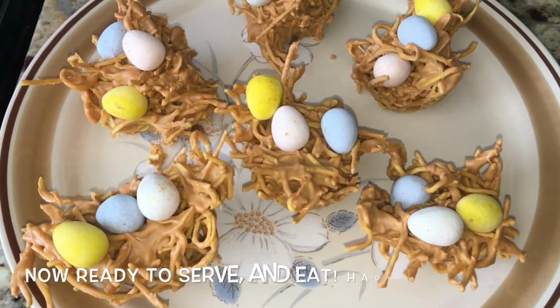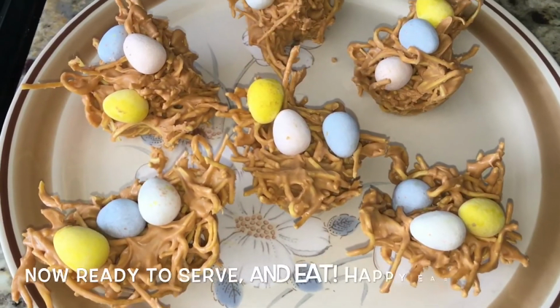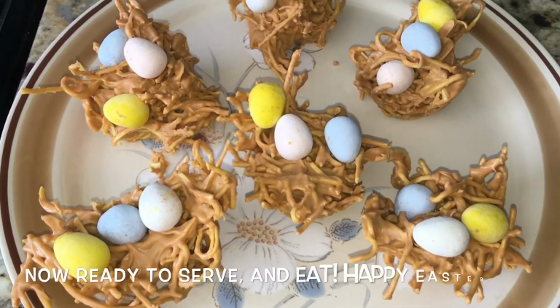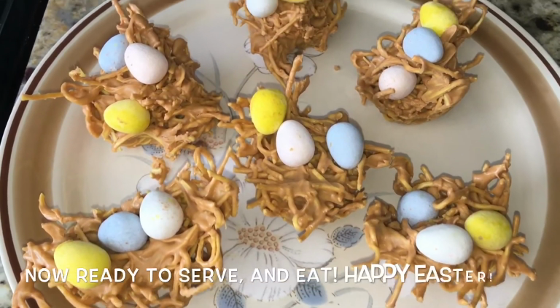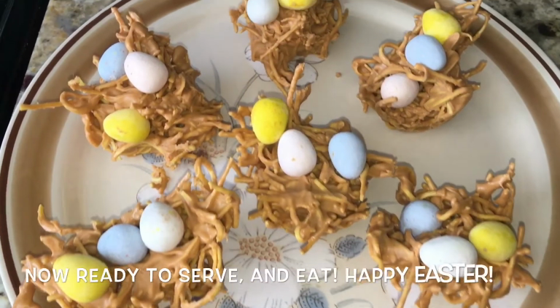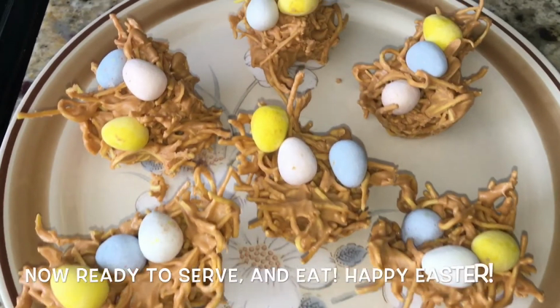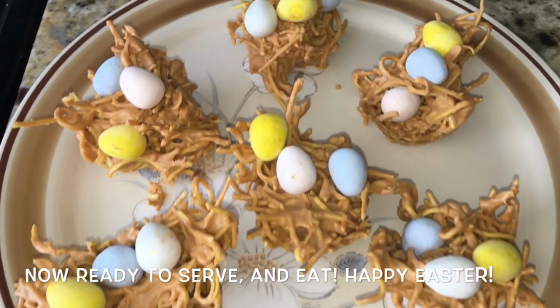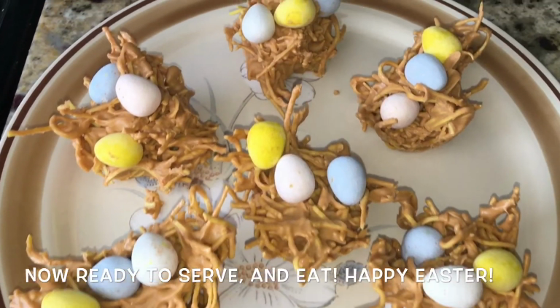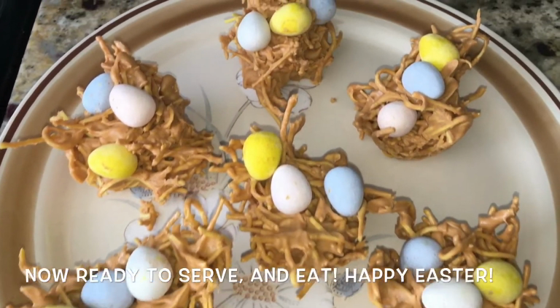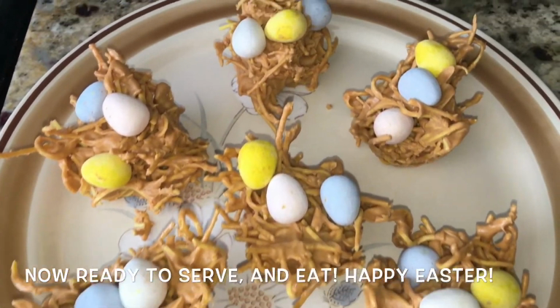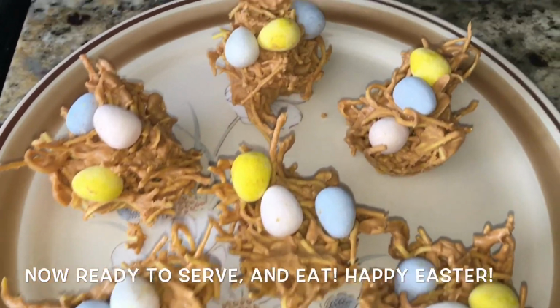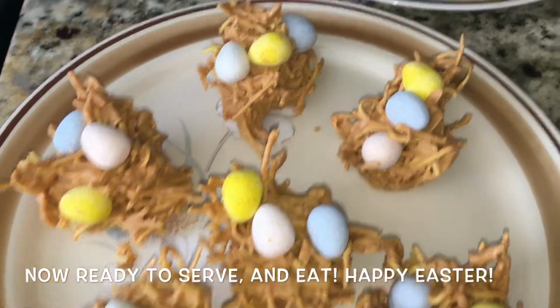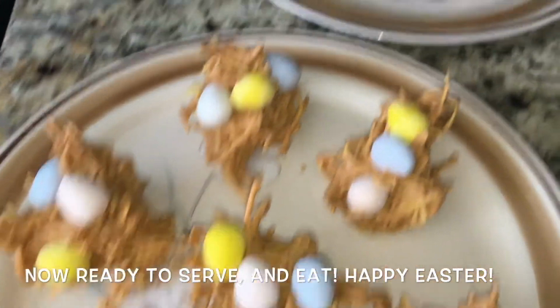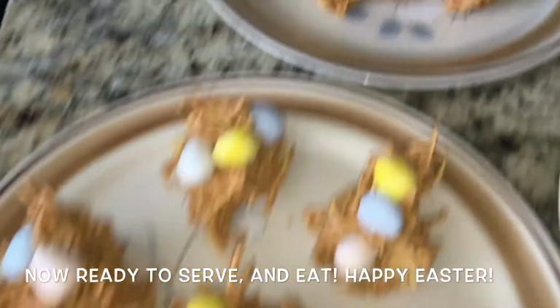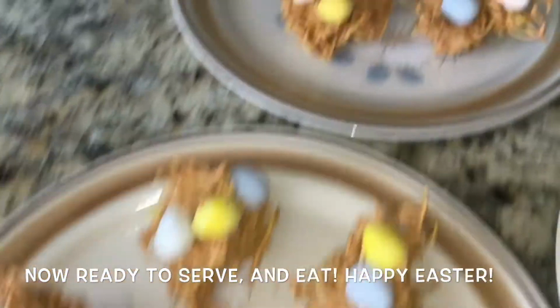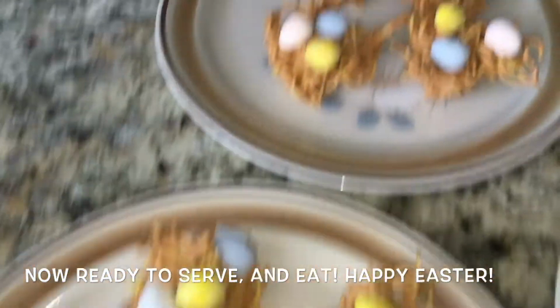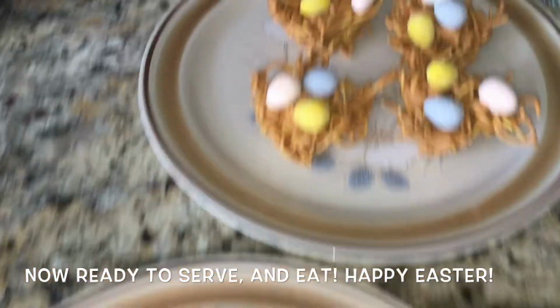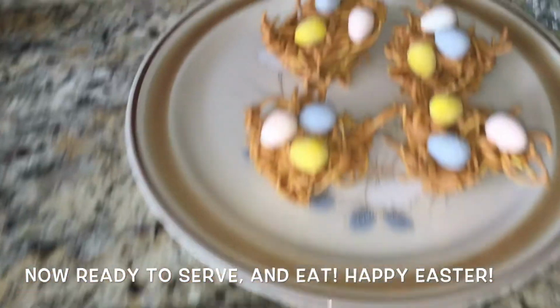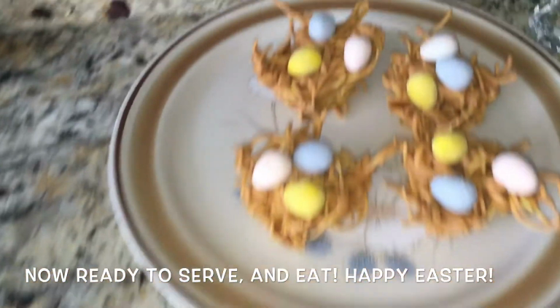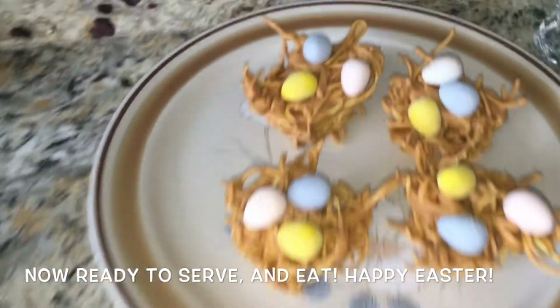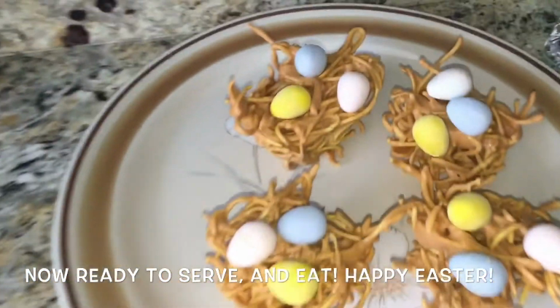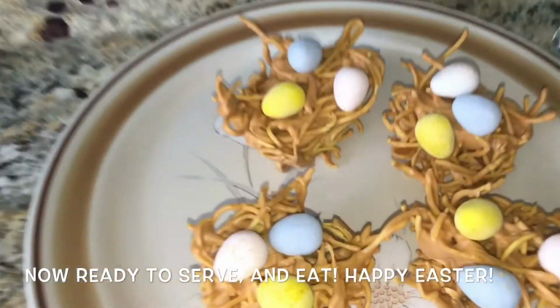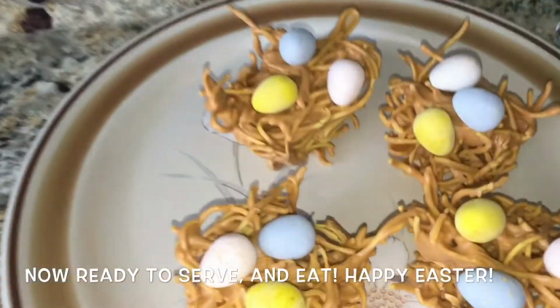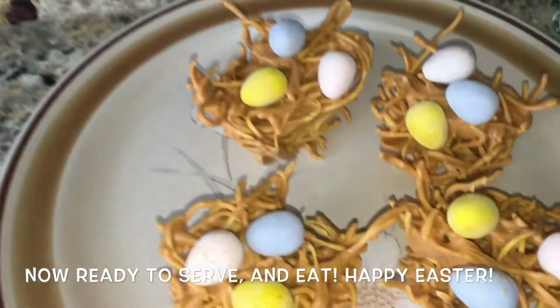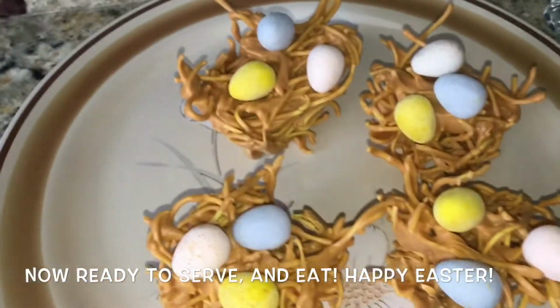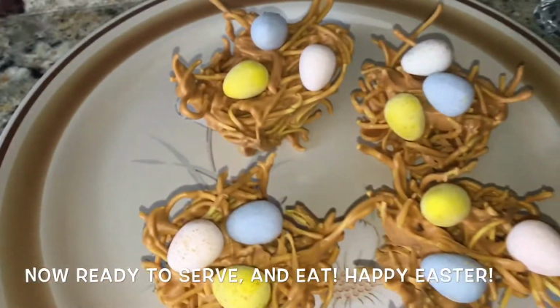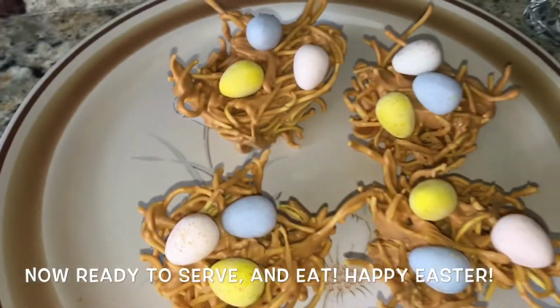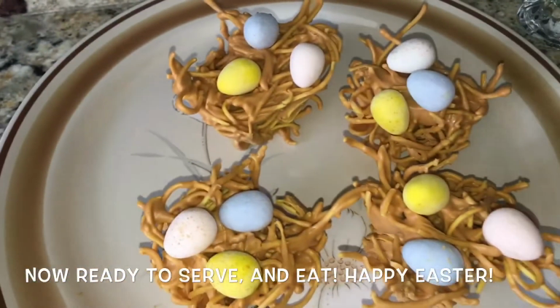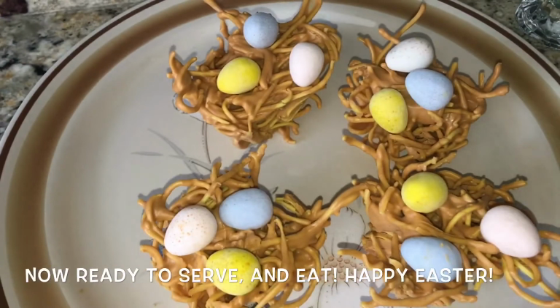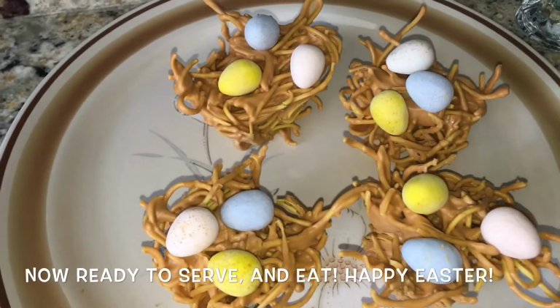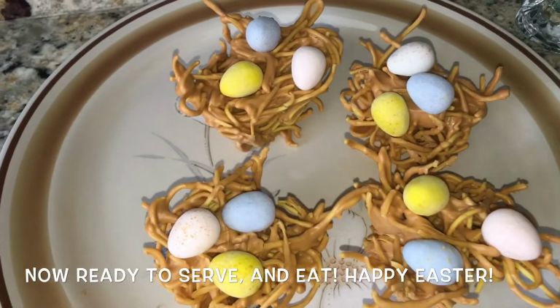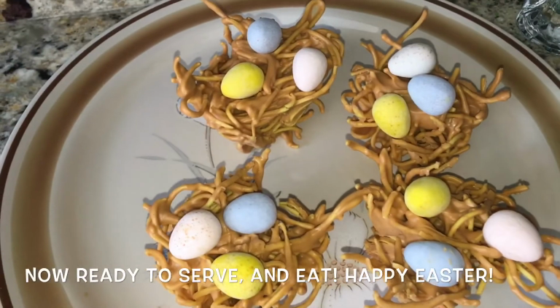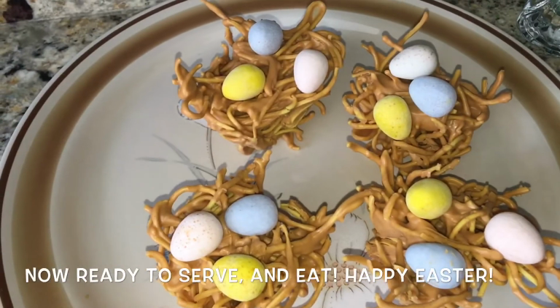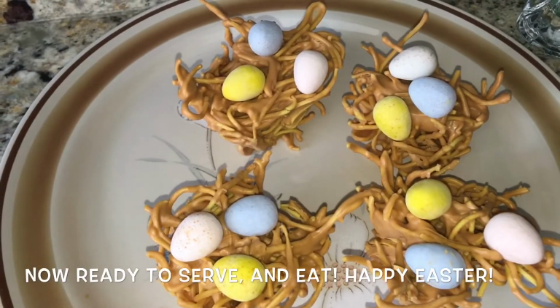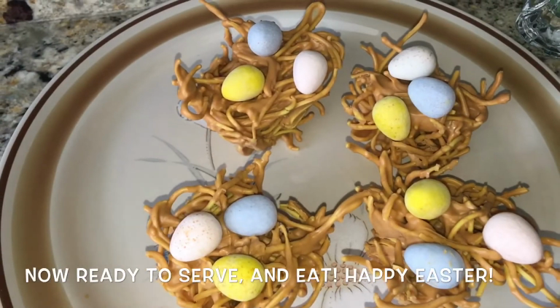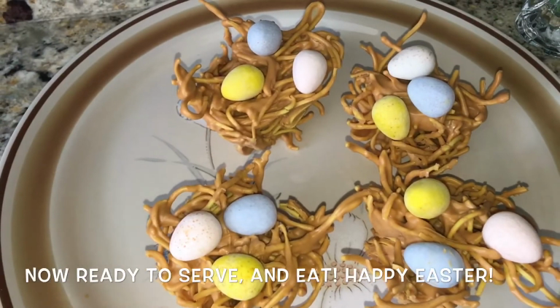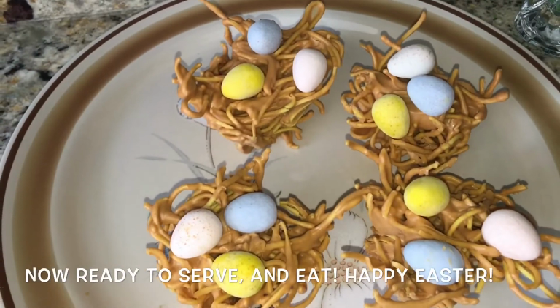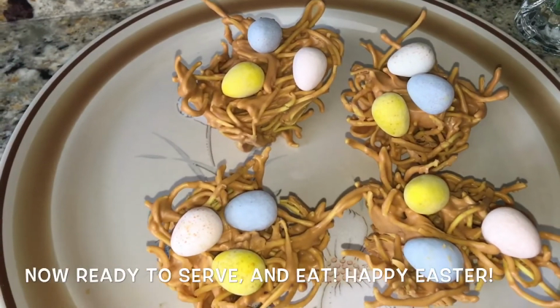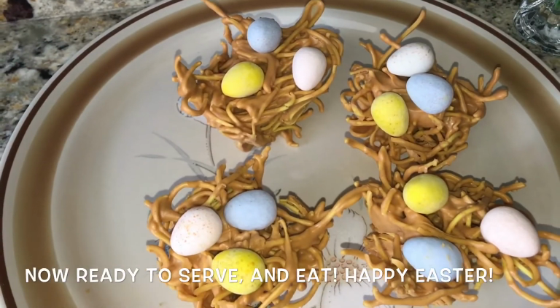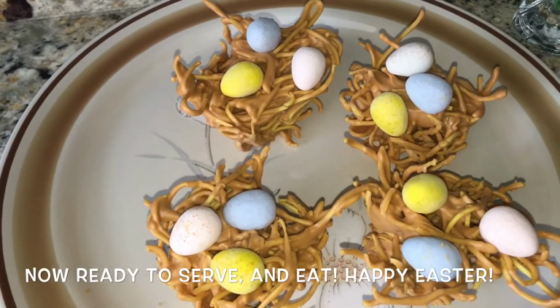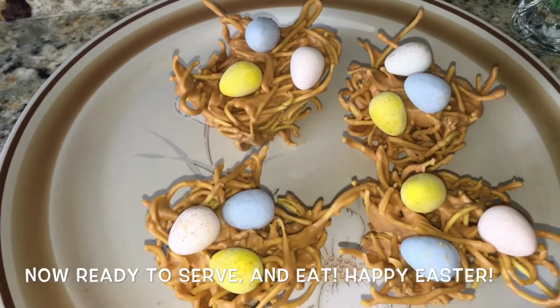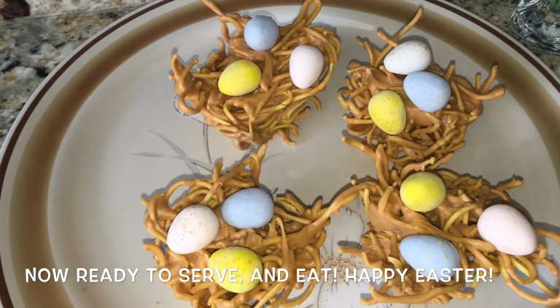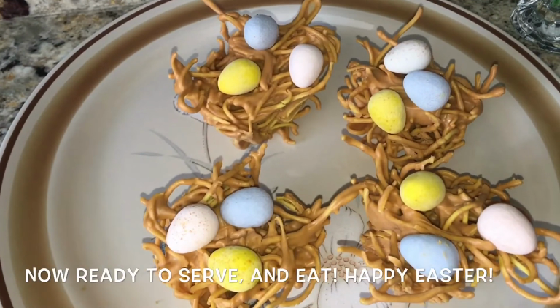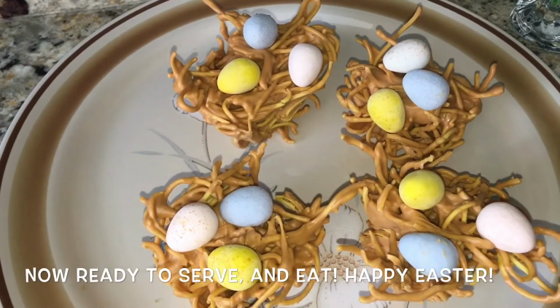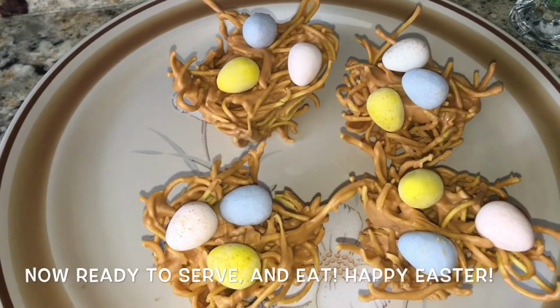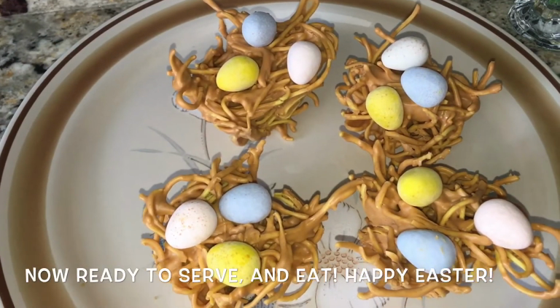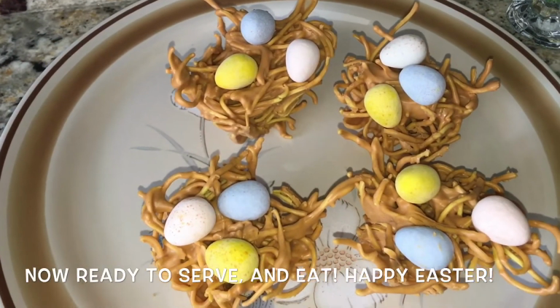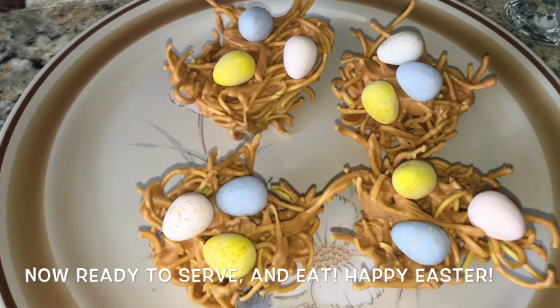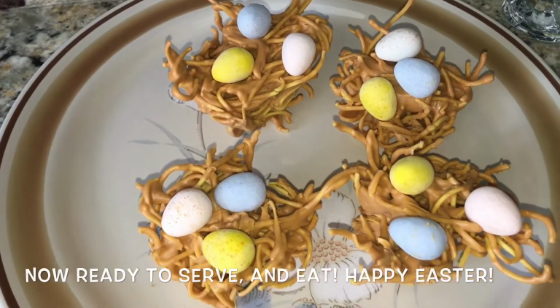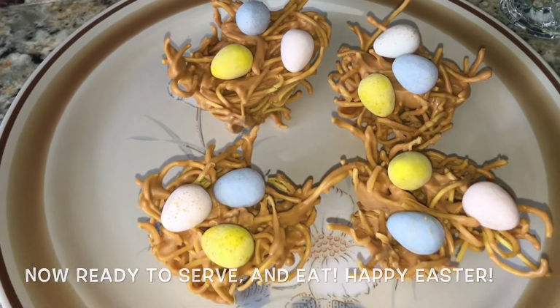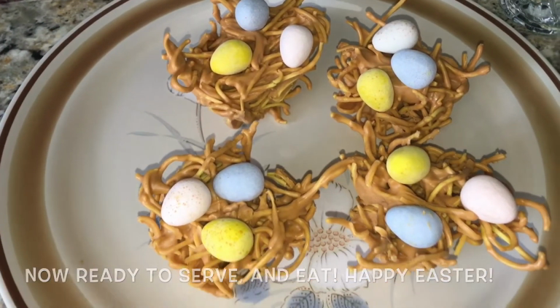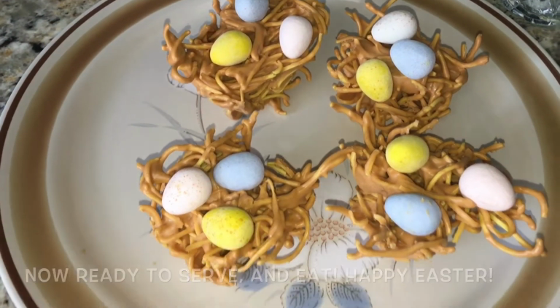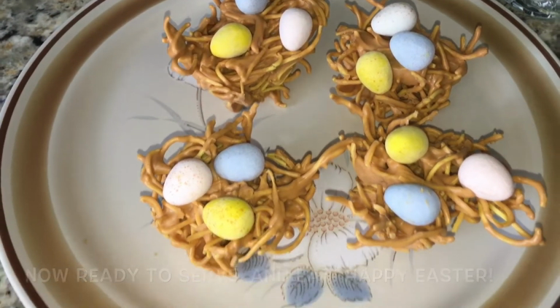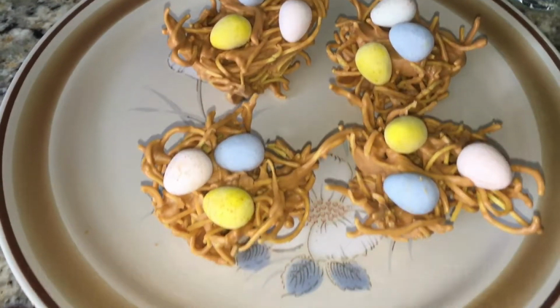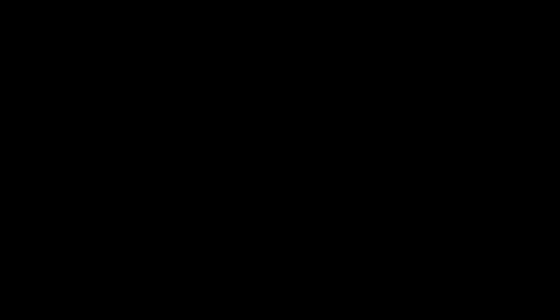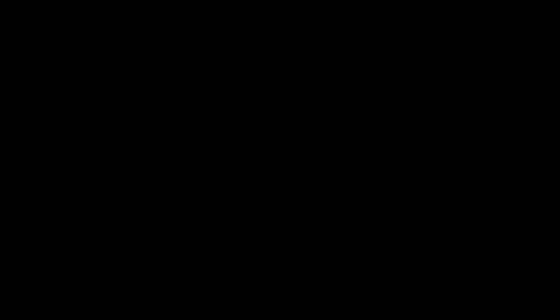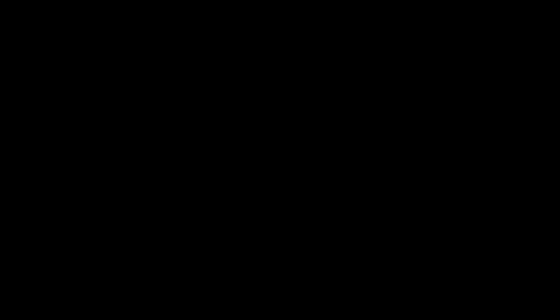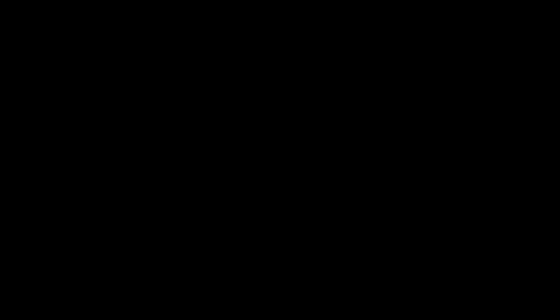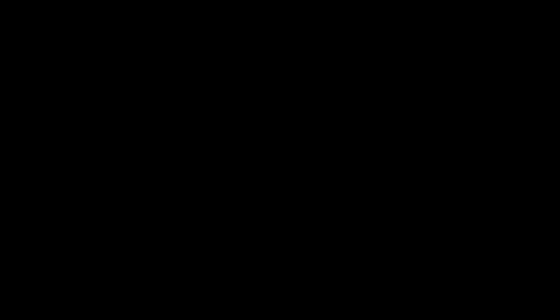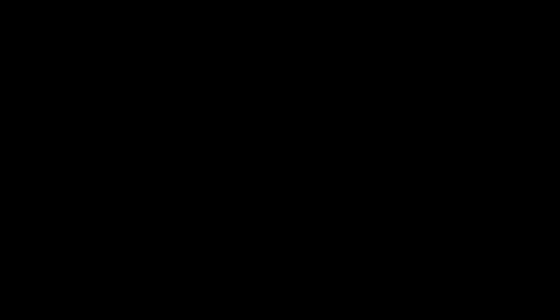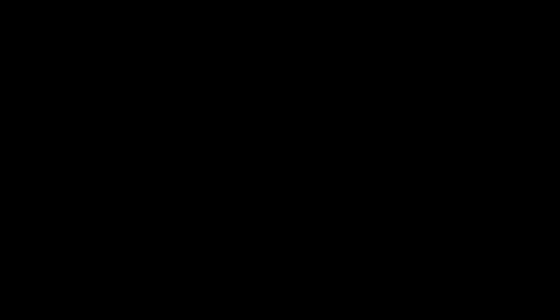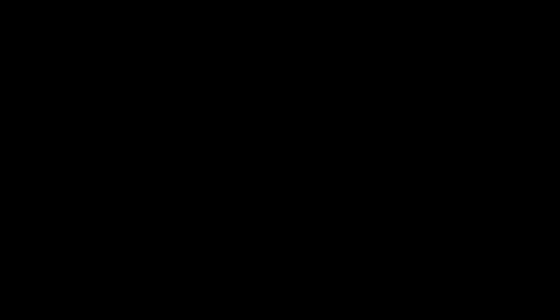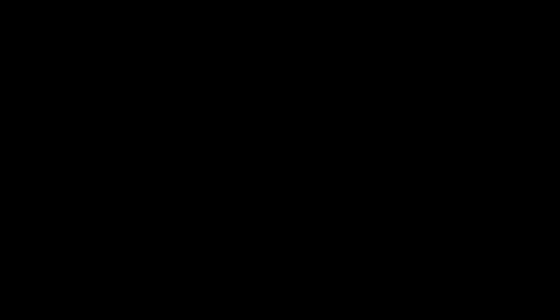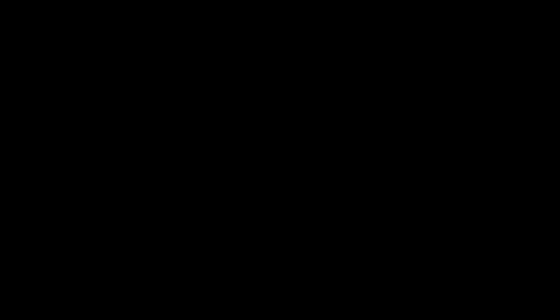Now it's ready to eat! Enjoy! I think they are really aesthetically pleasing and I hope you enjoy and have a happy Easter!